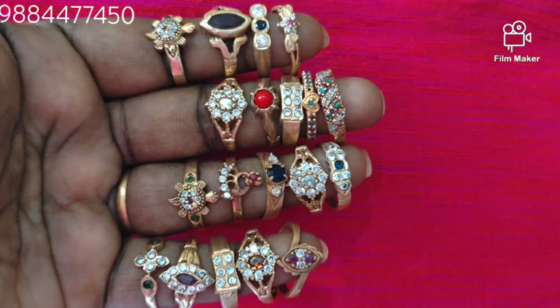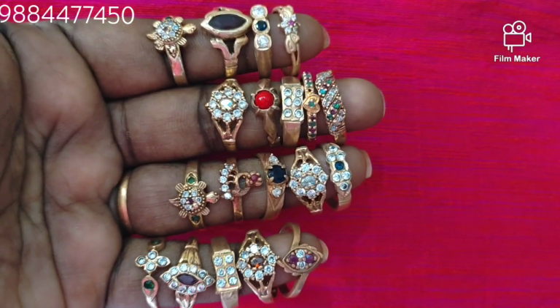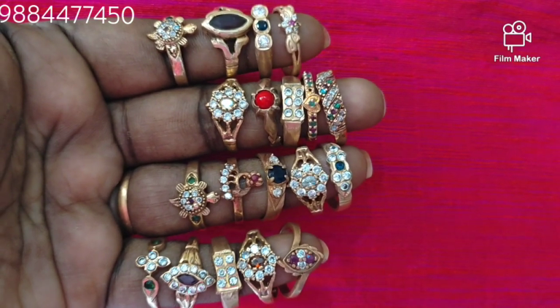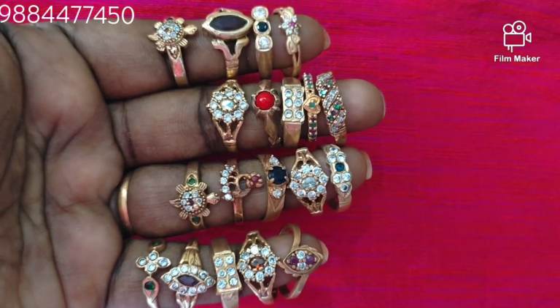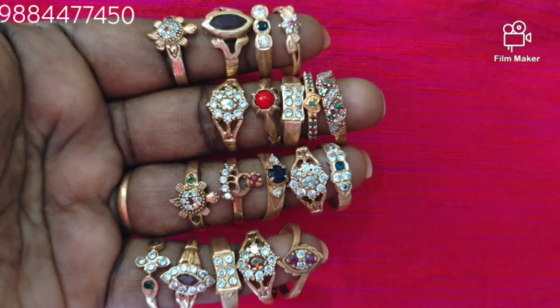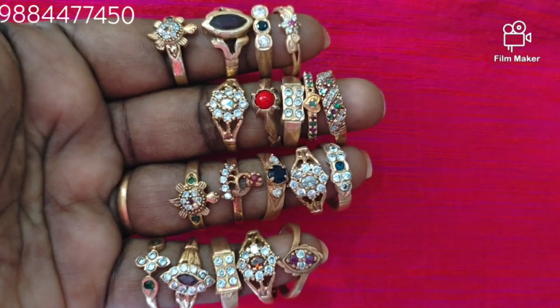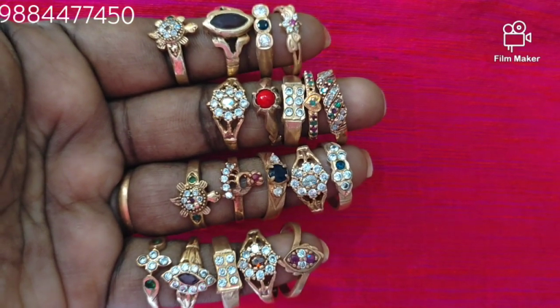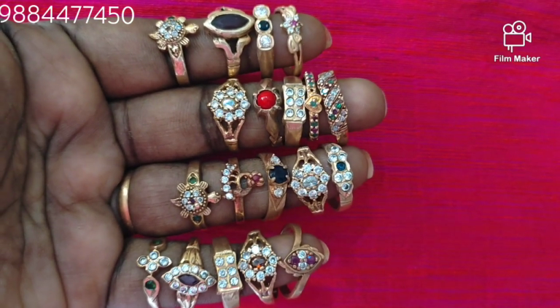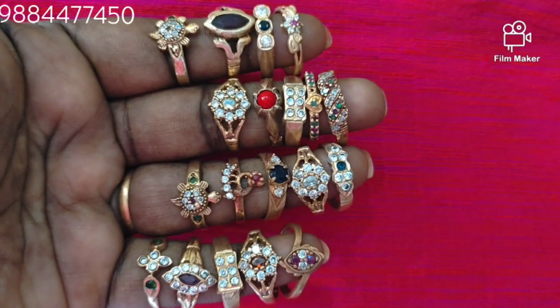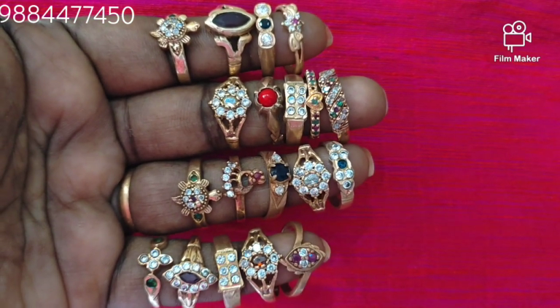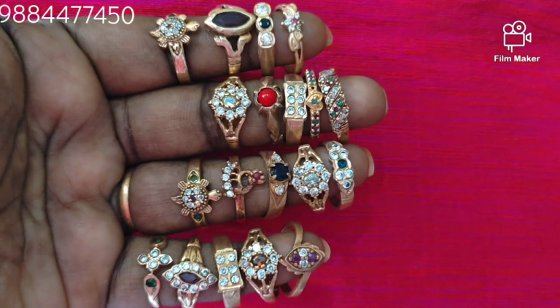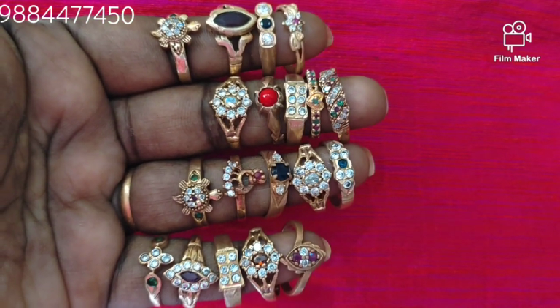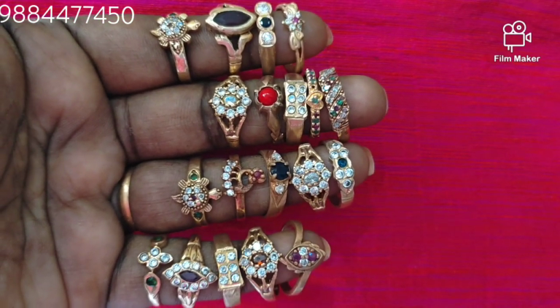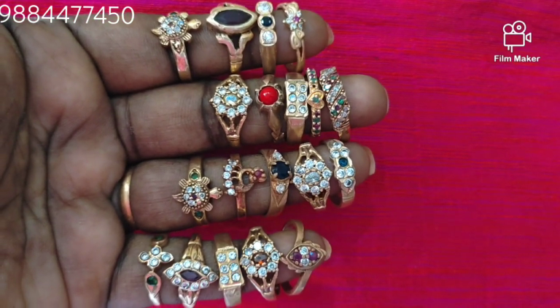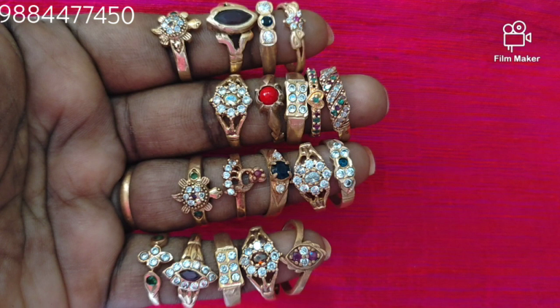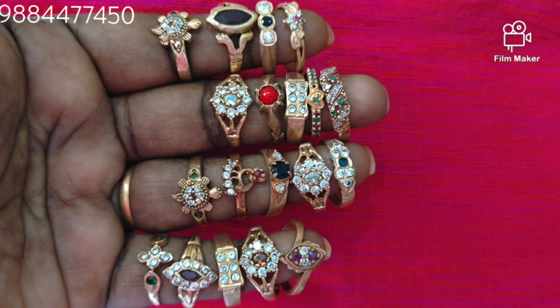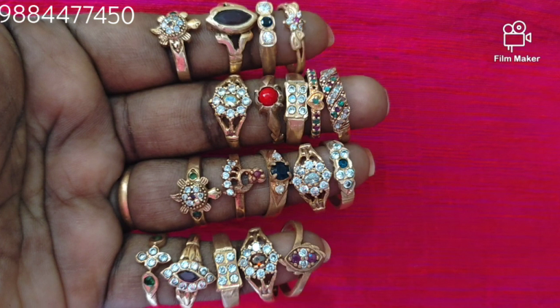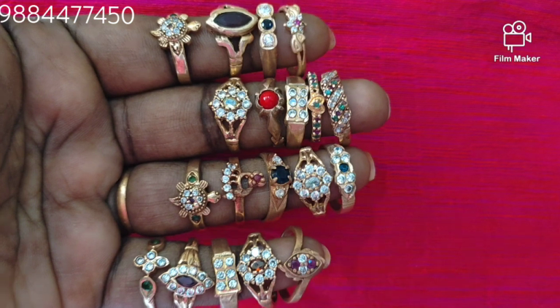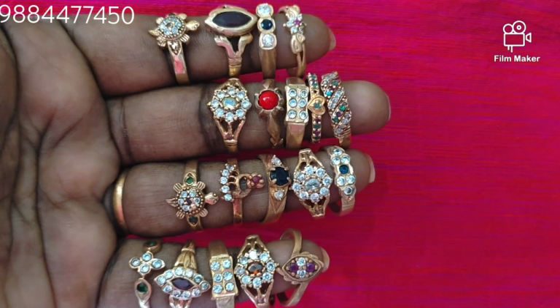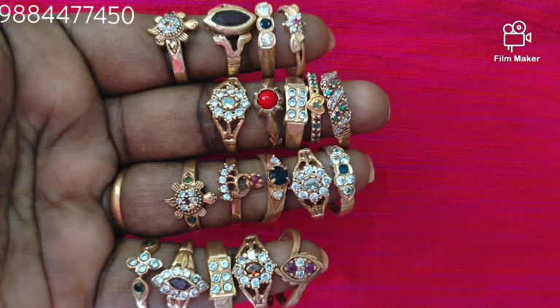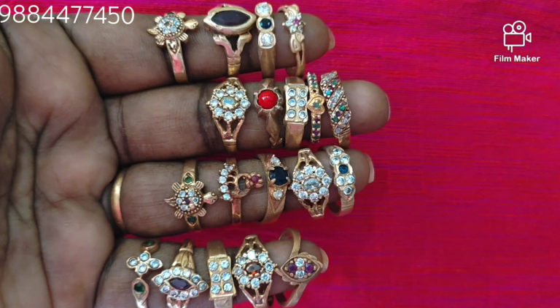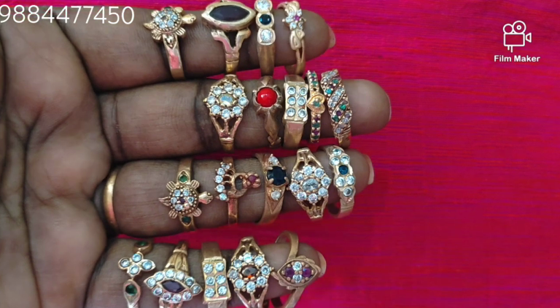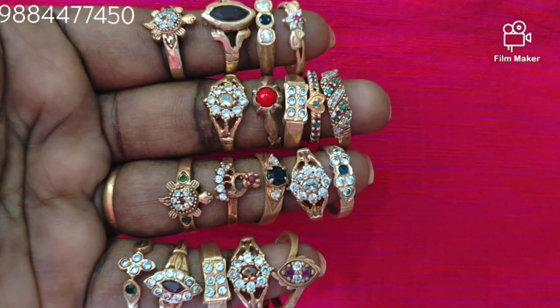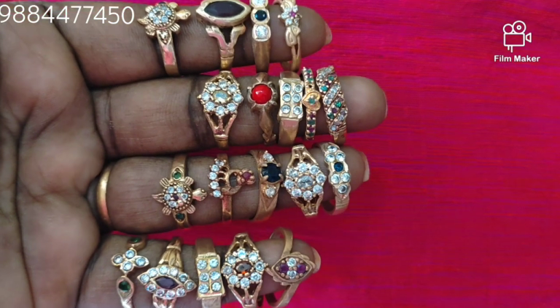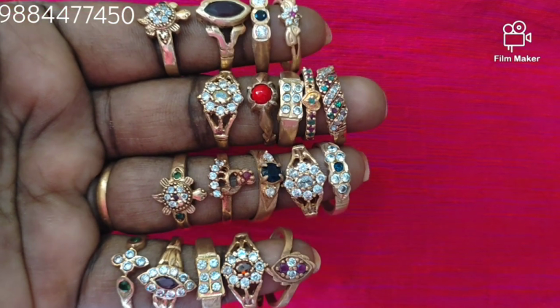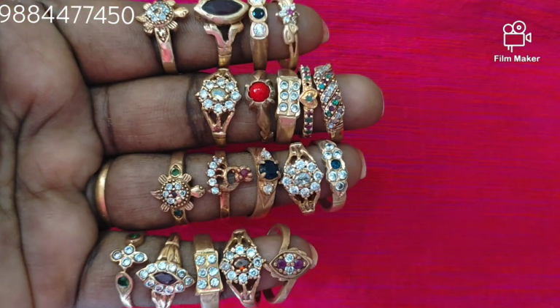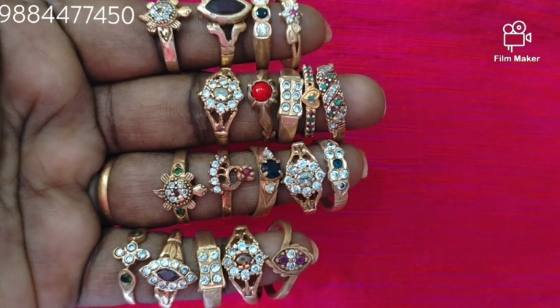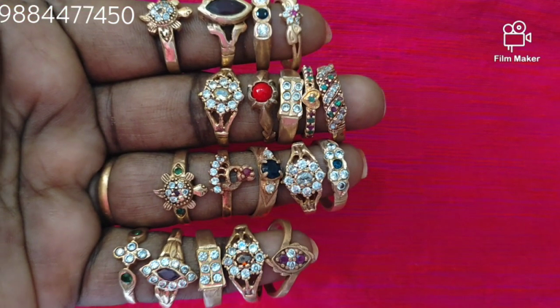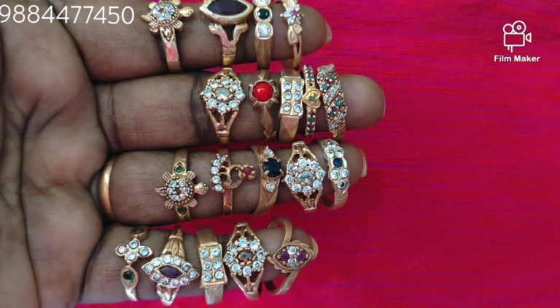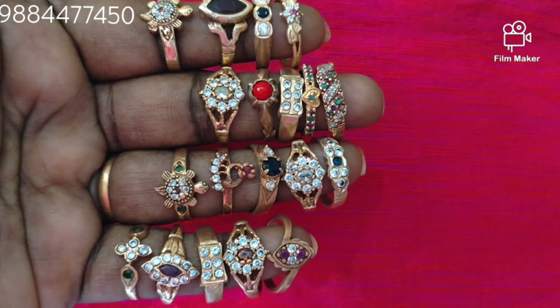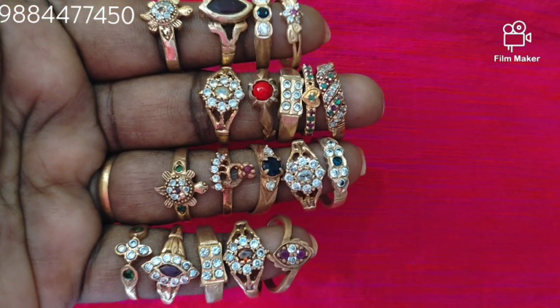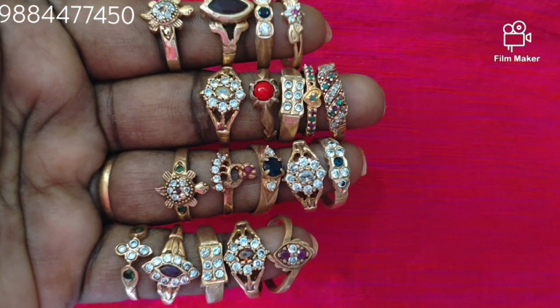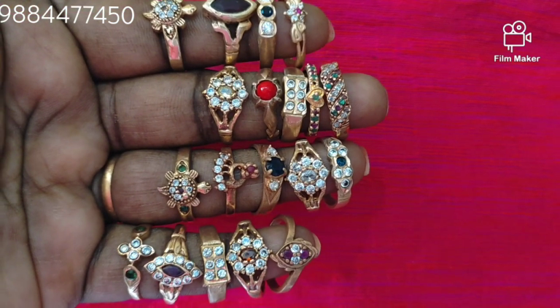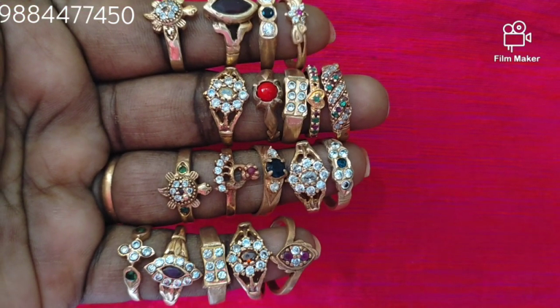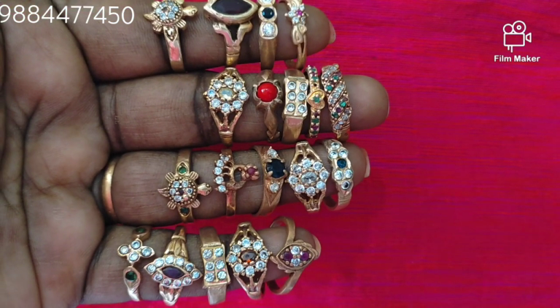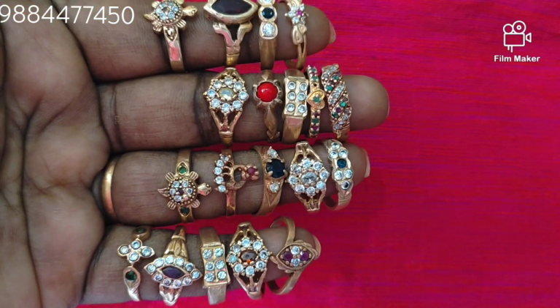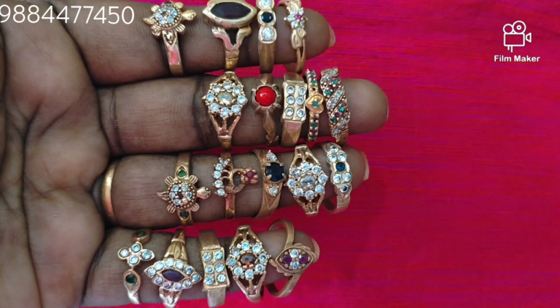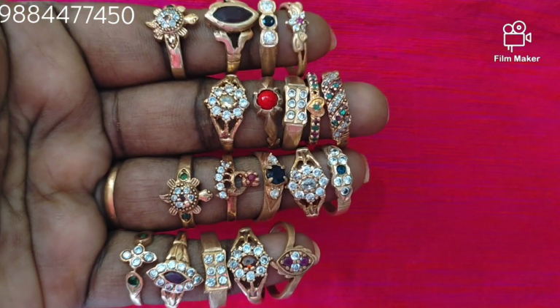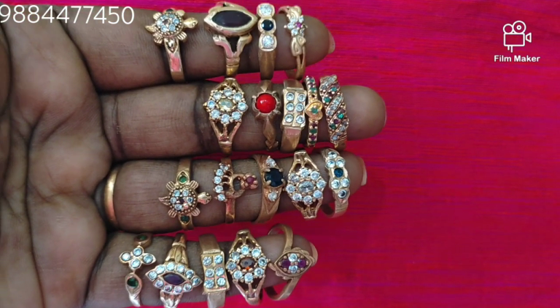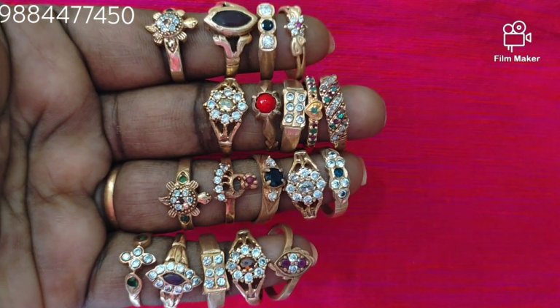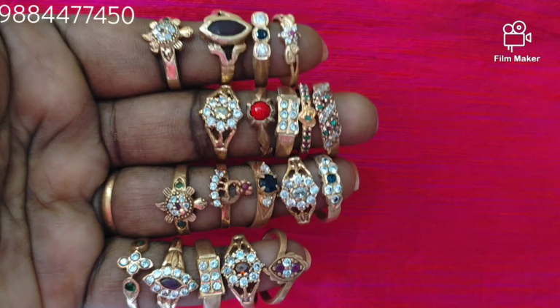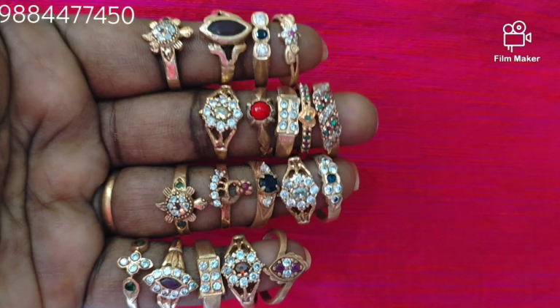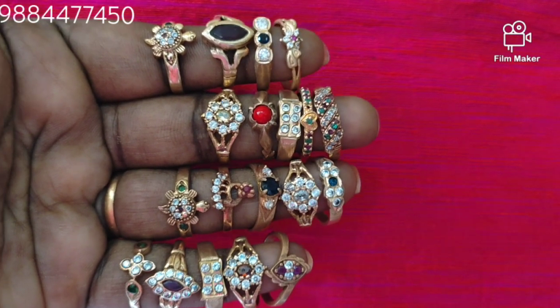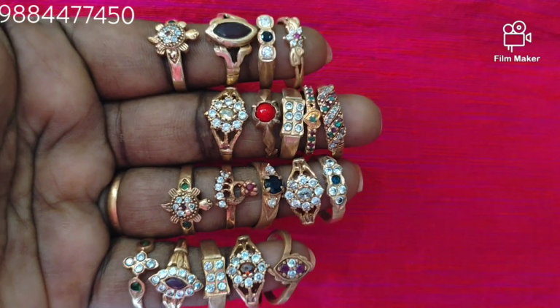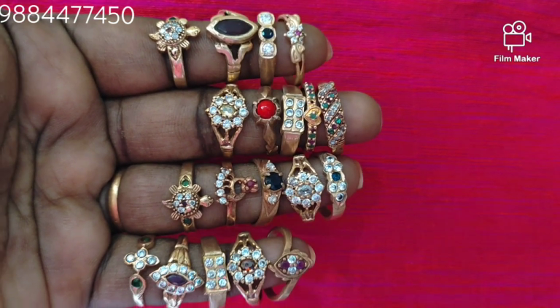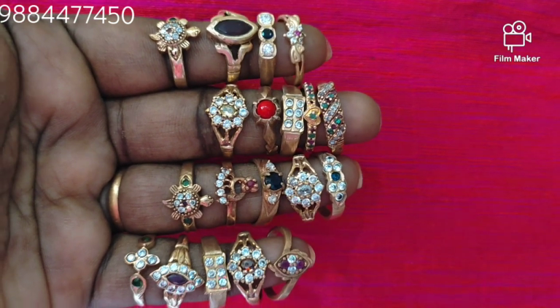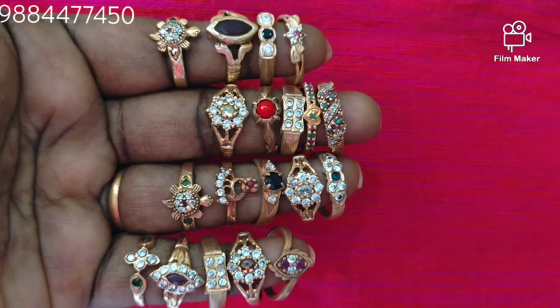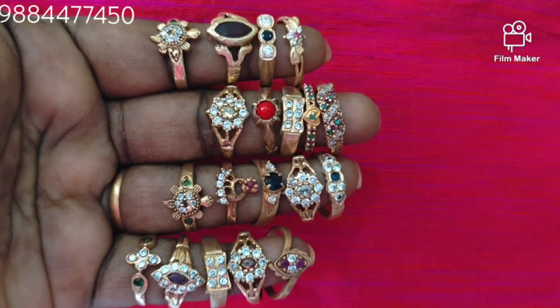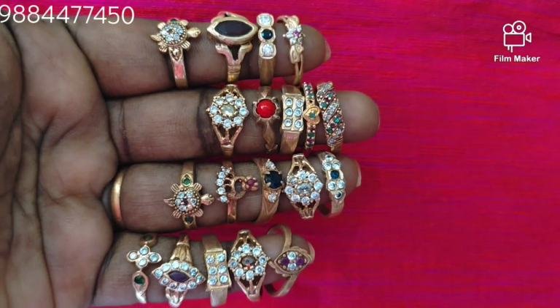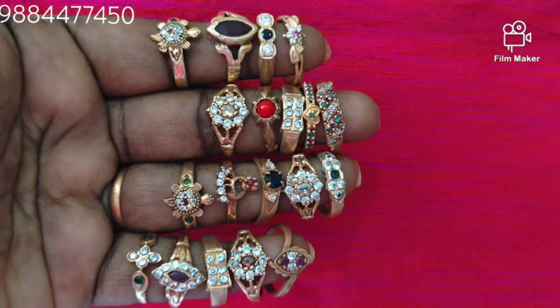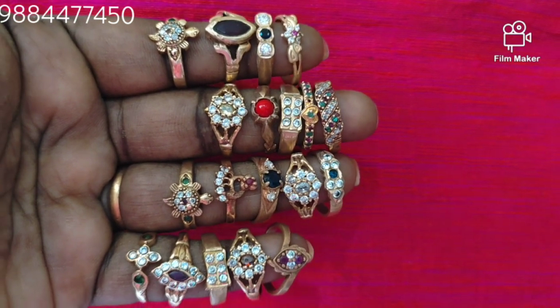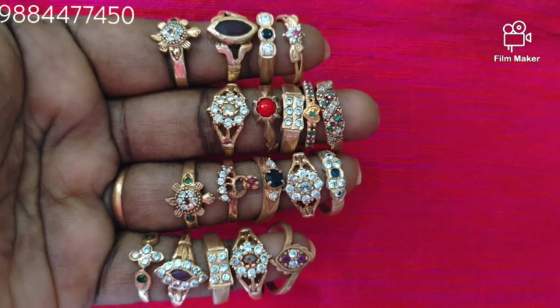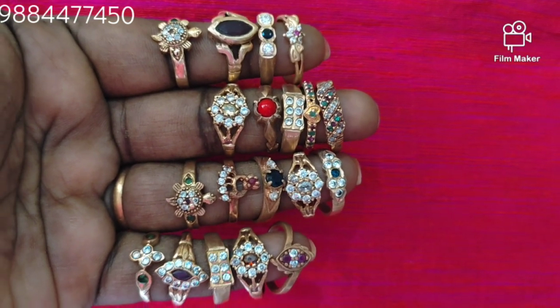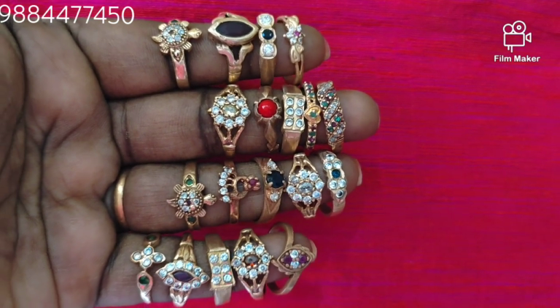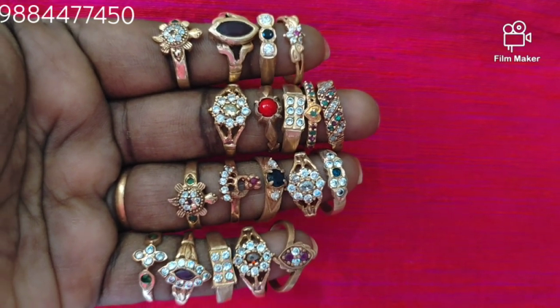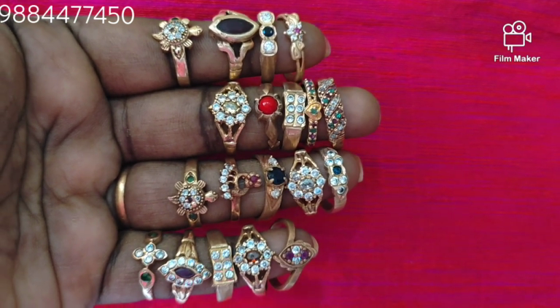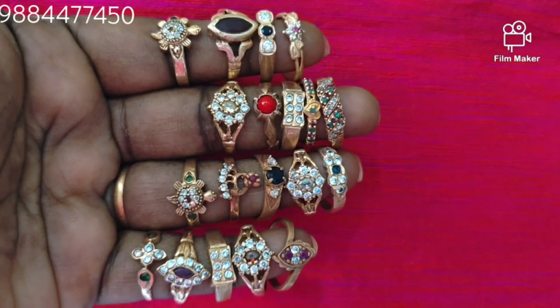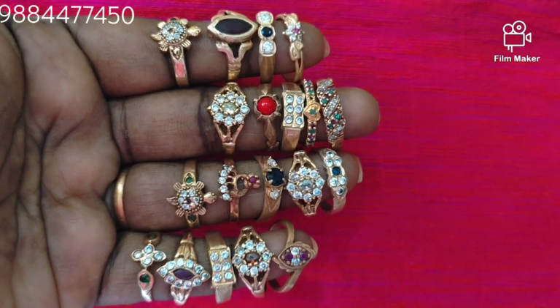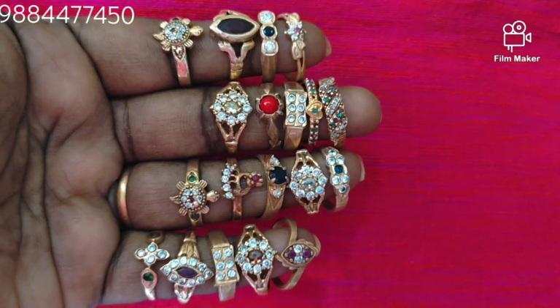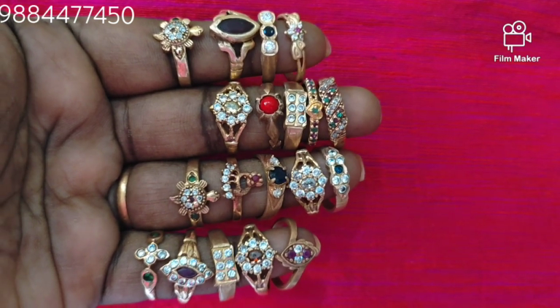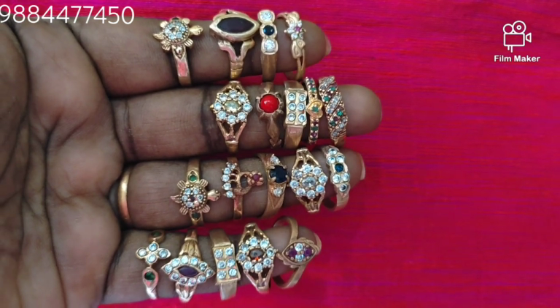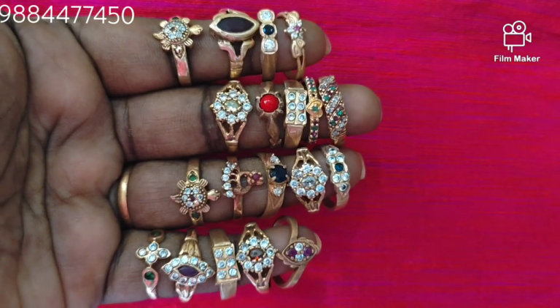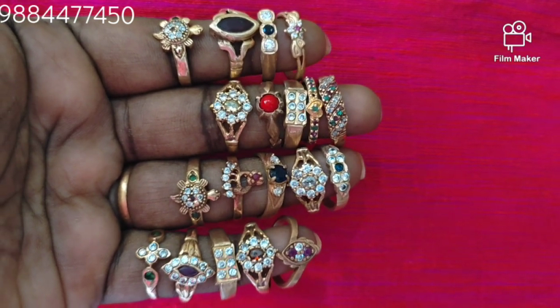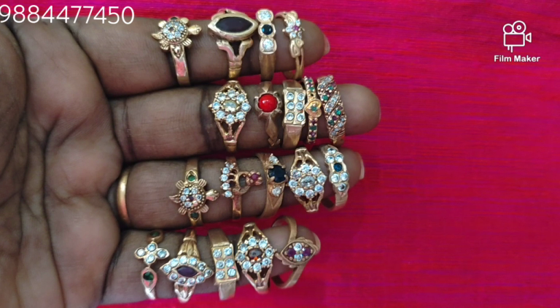Now we can see daily use IMPONE ring. If you want to watch this channel, subscribe and press the notification button.